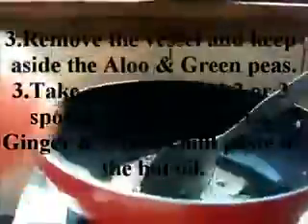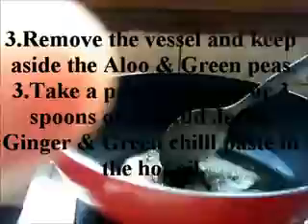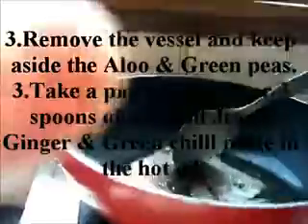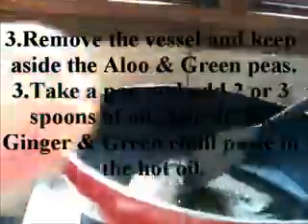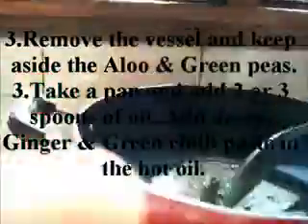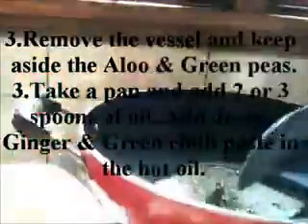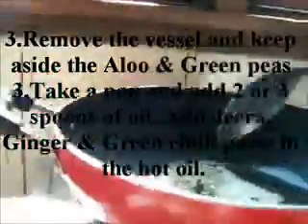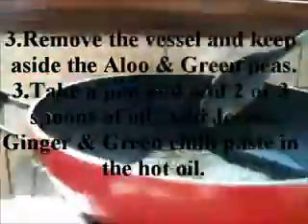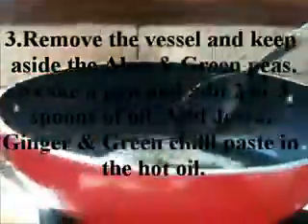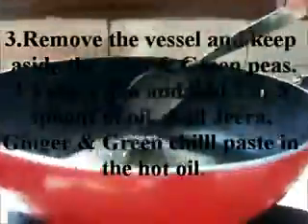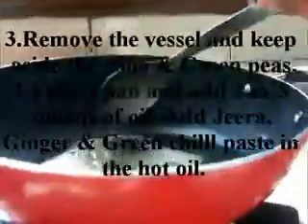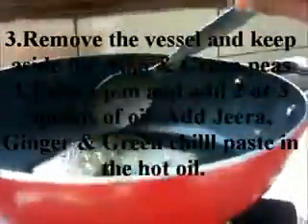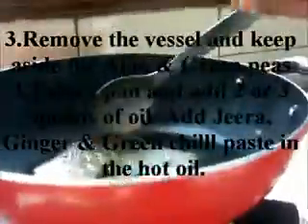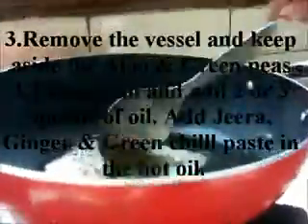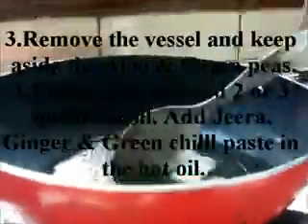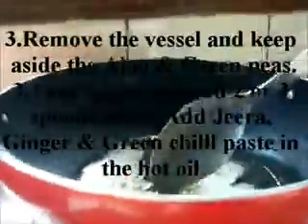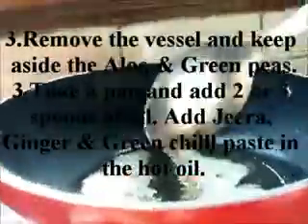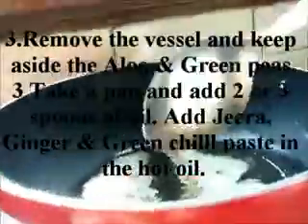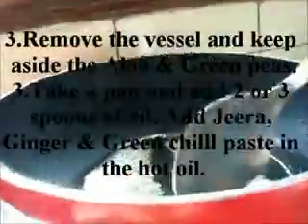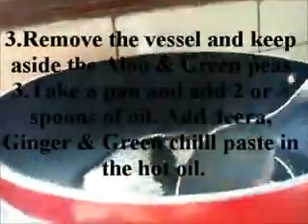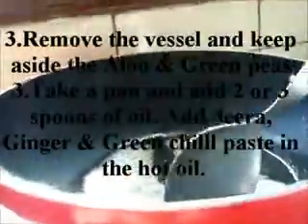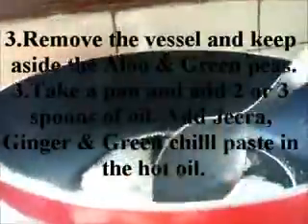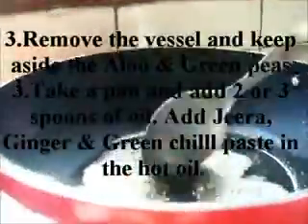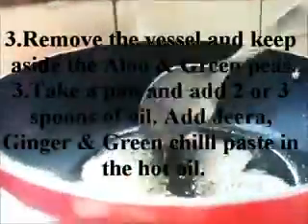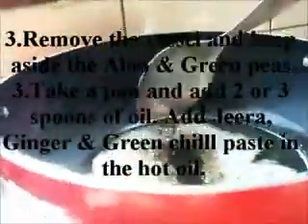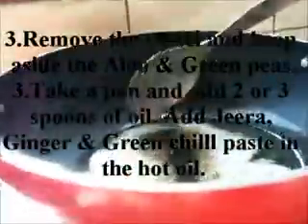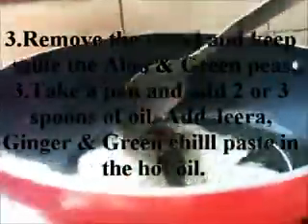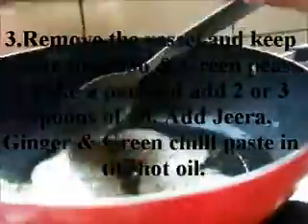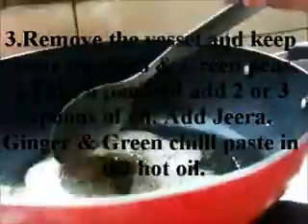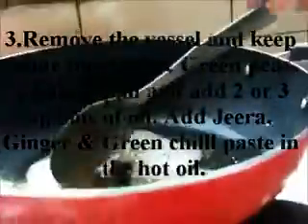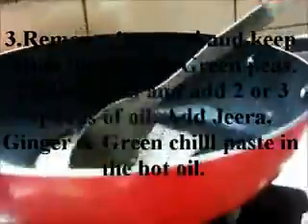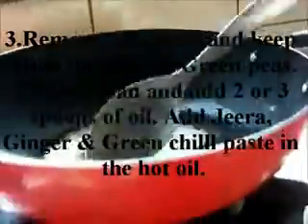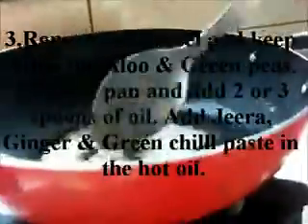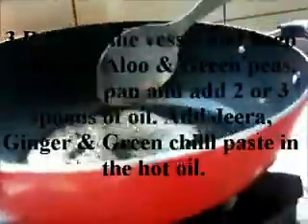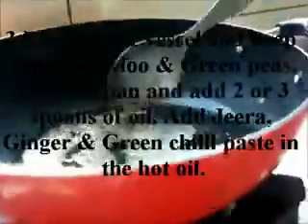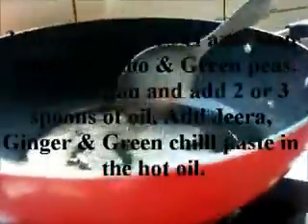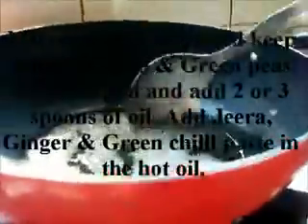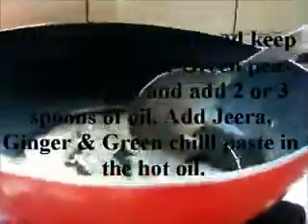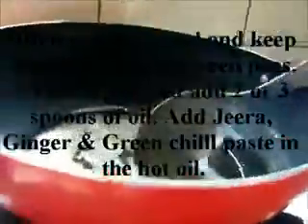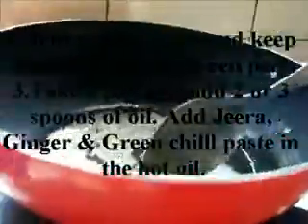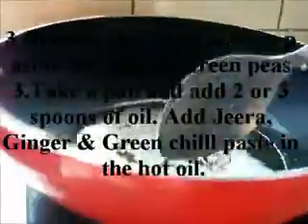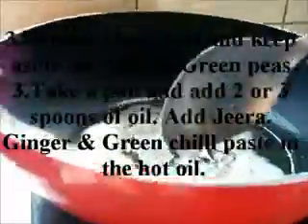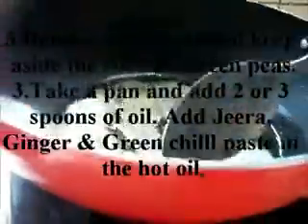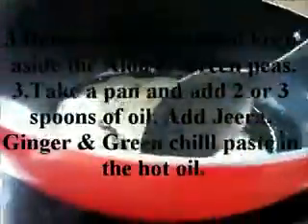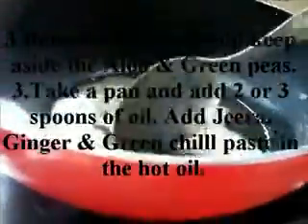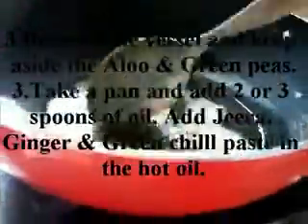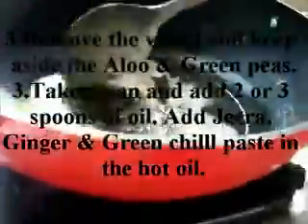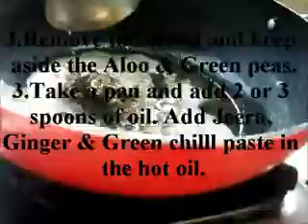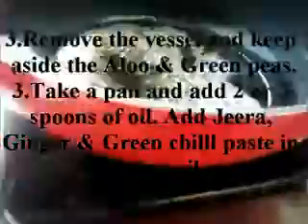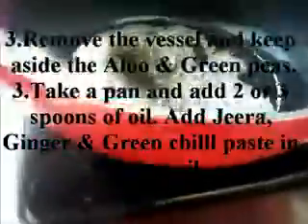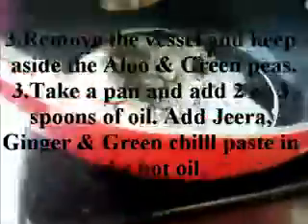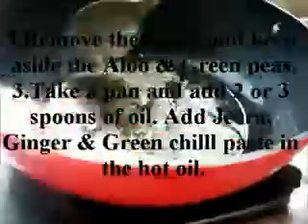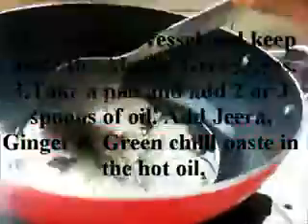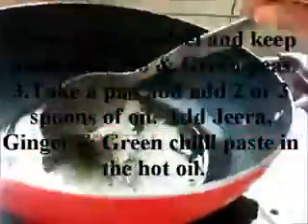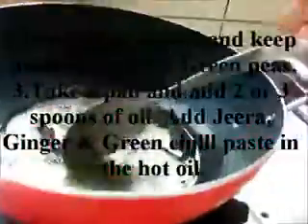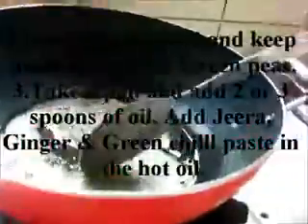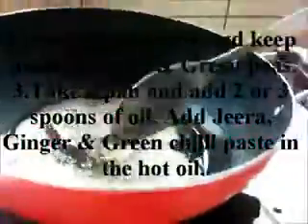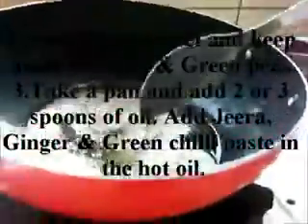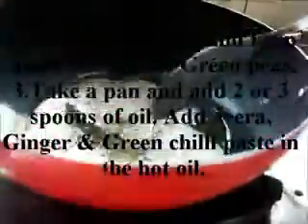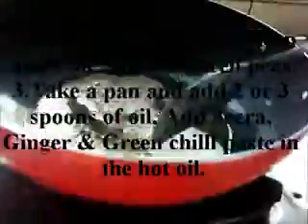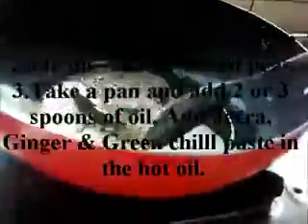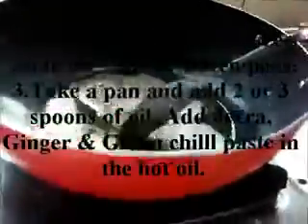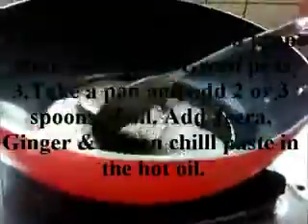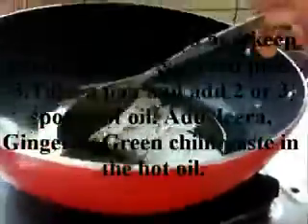Take a pan and add 2 or 3 spoons of oil. Add jeera, ginger, and green chilli paste in the hot oil.